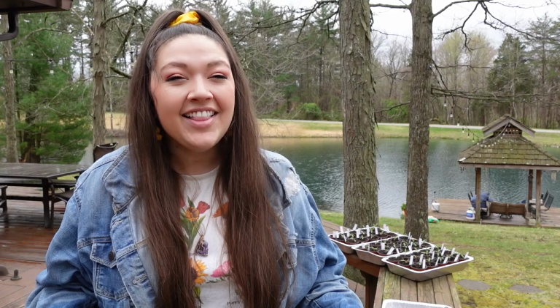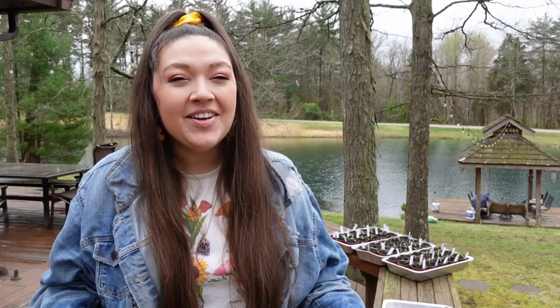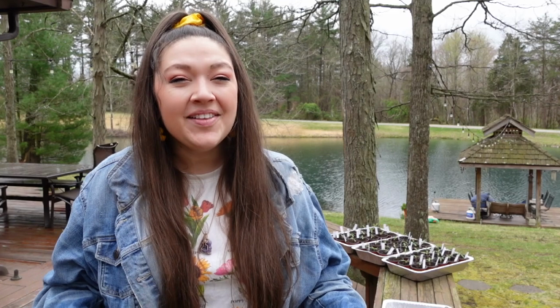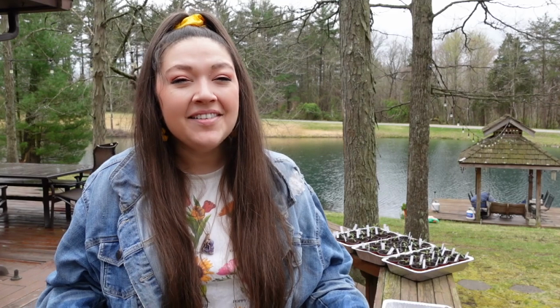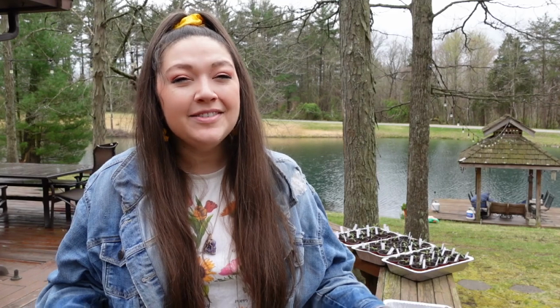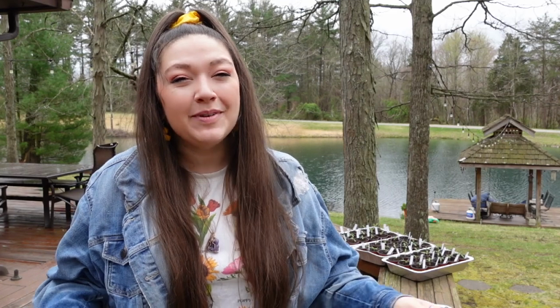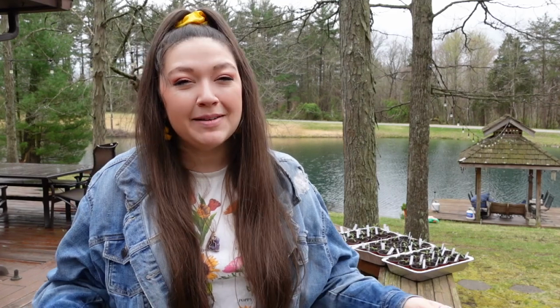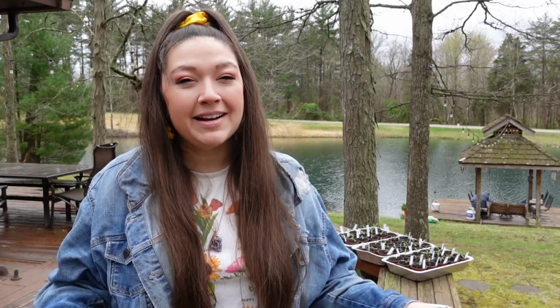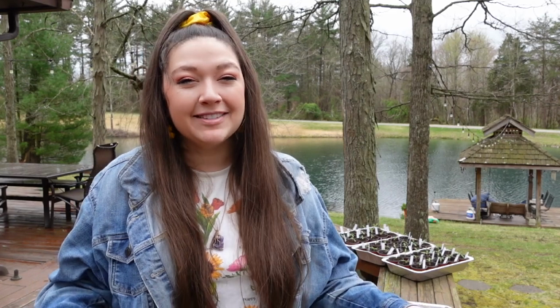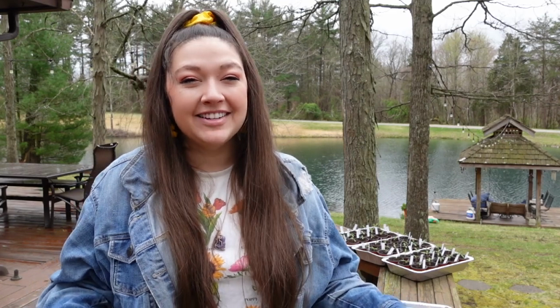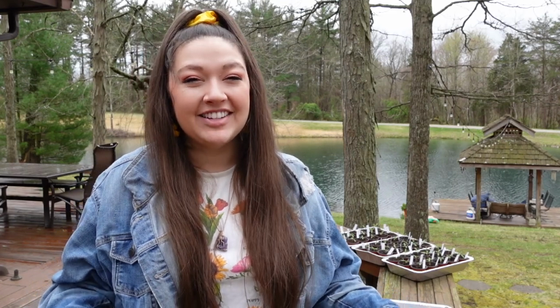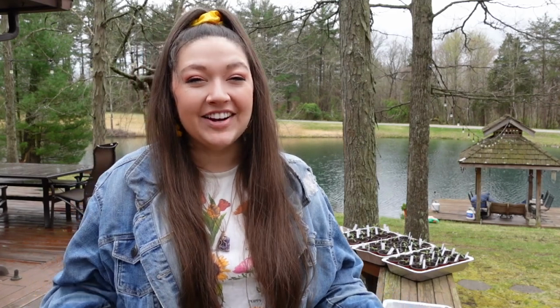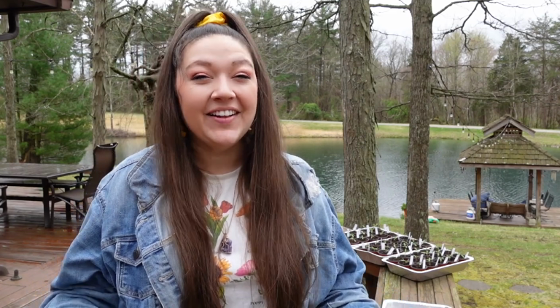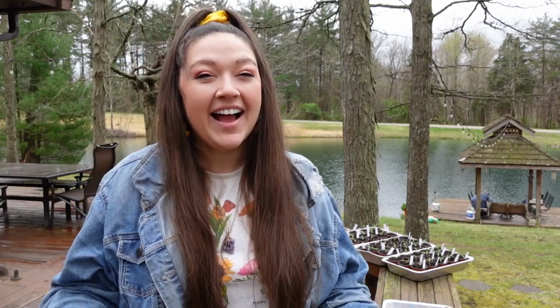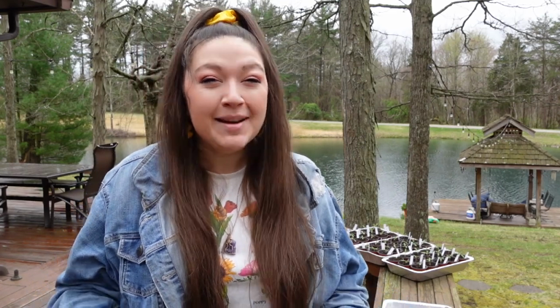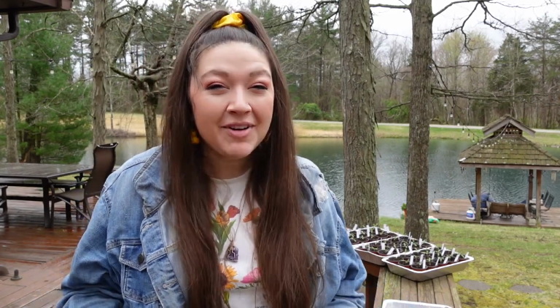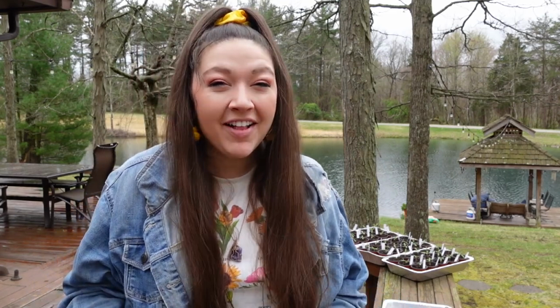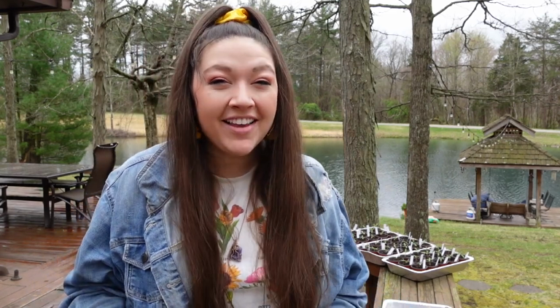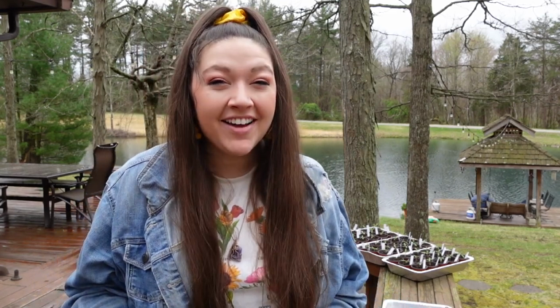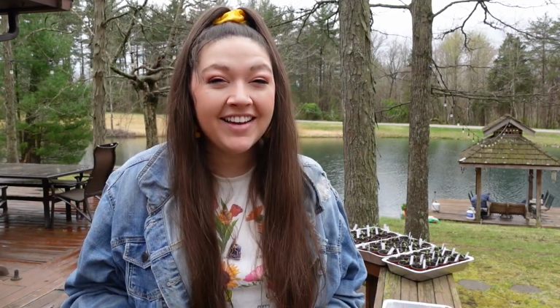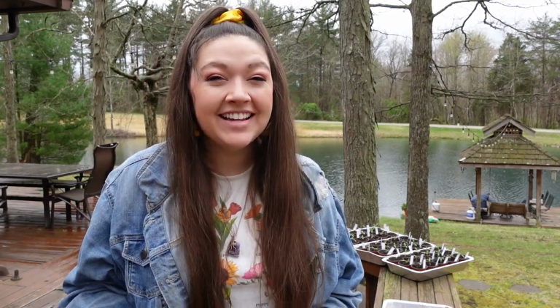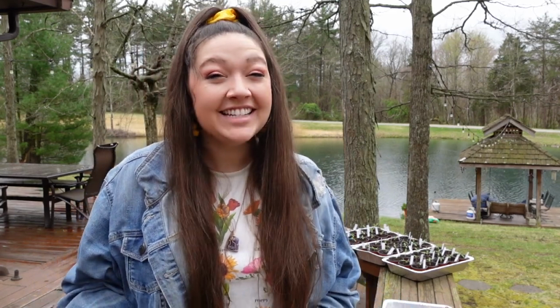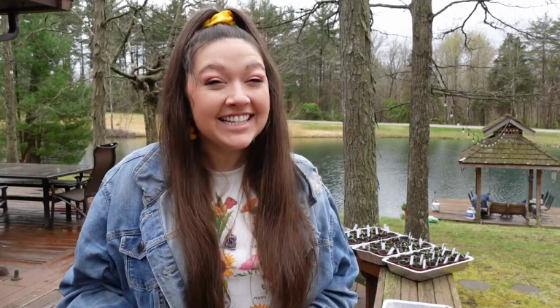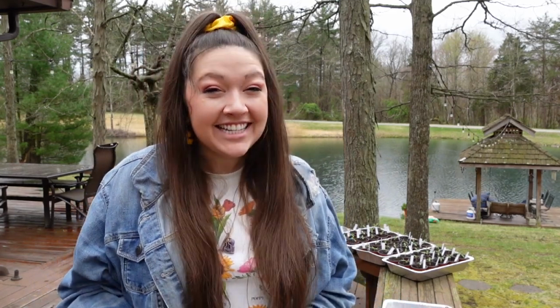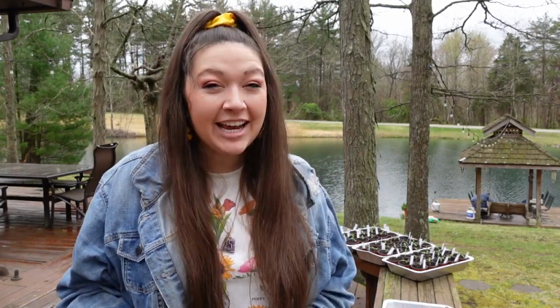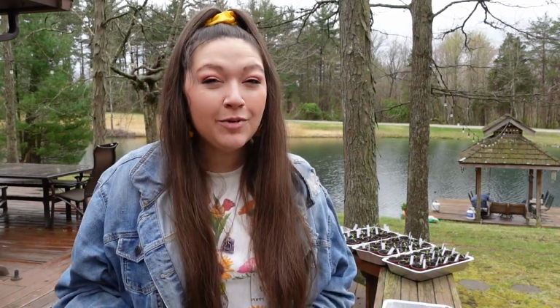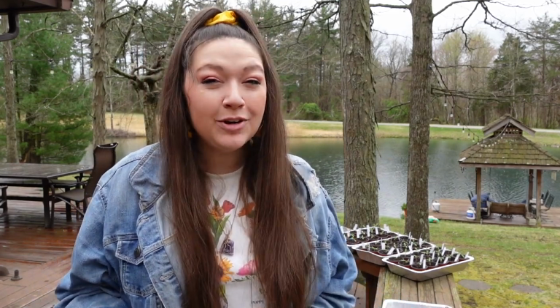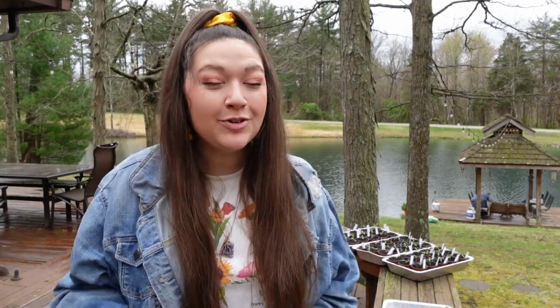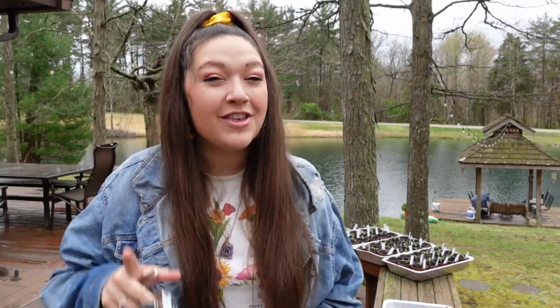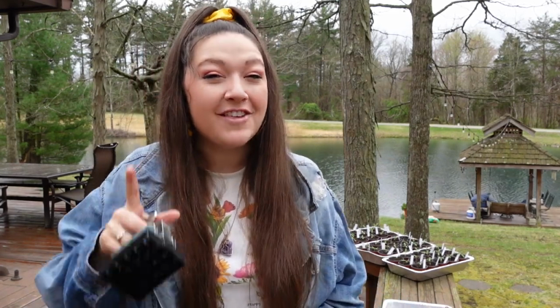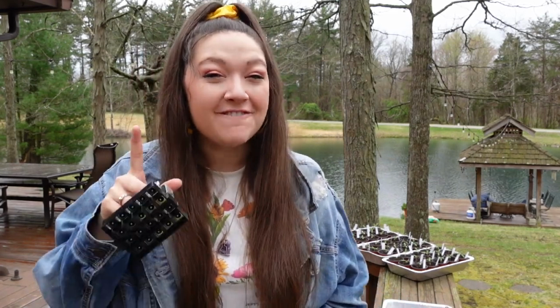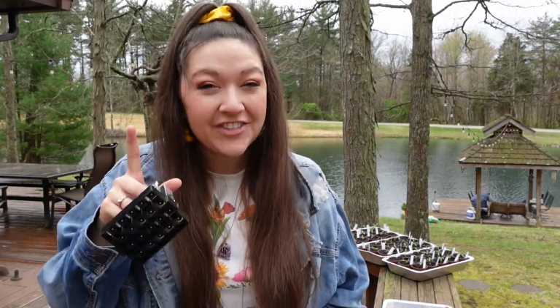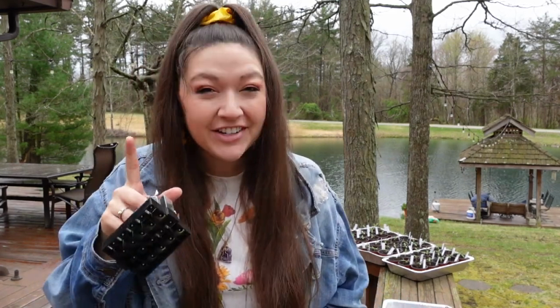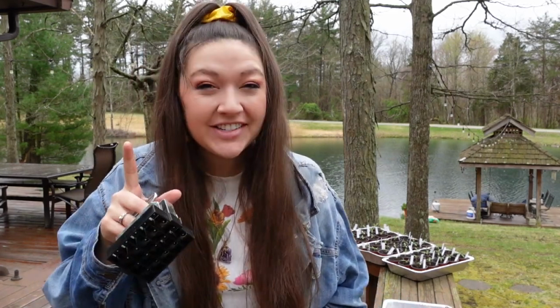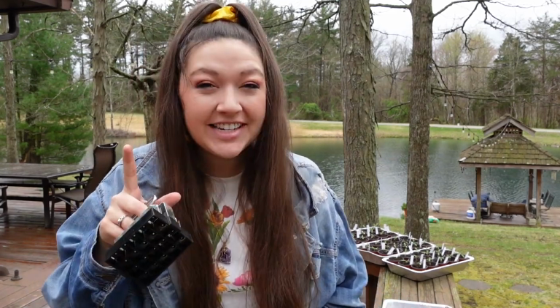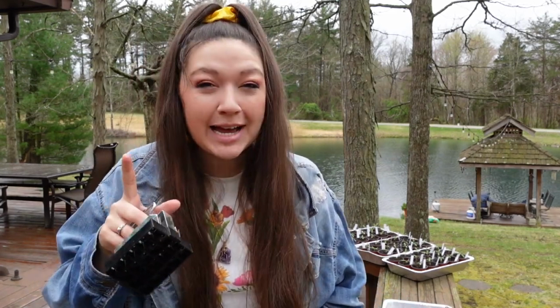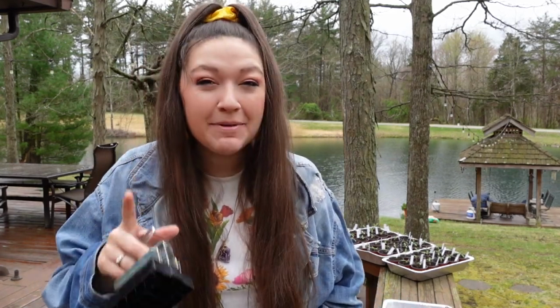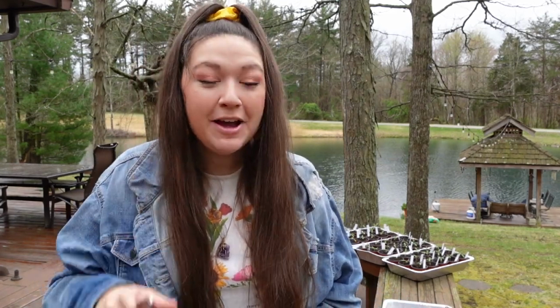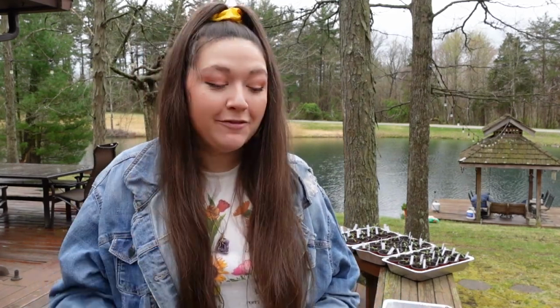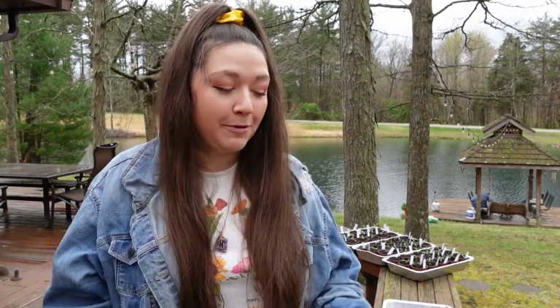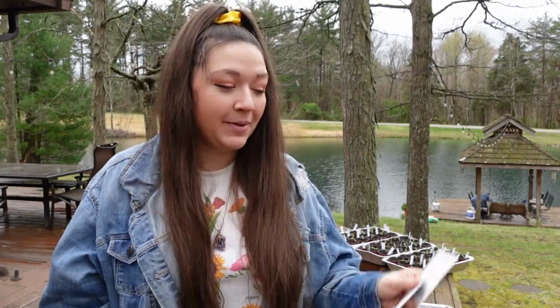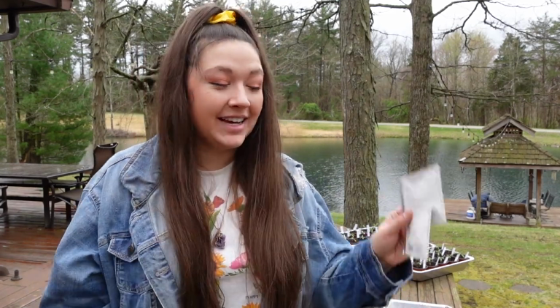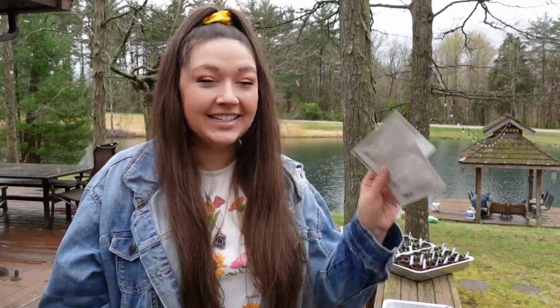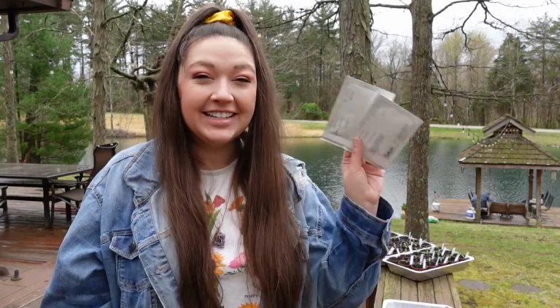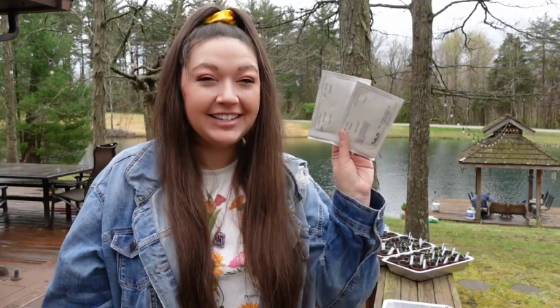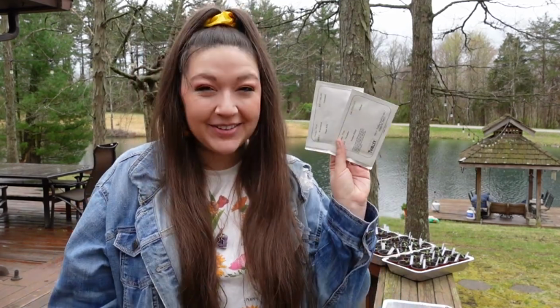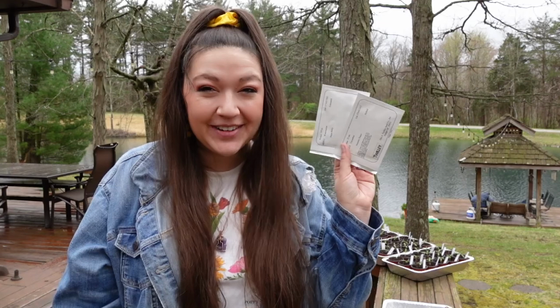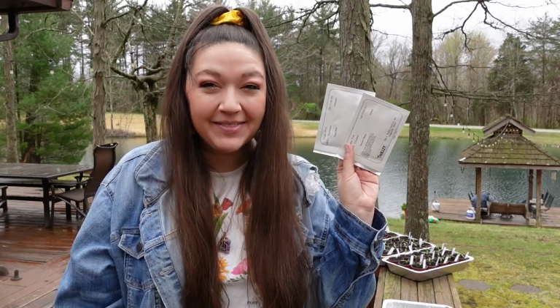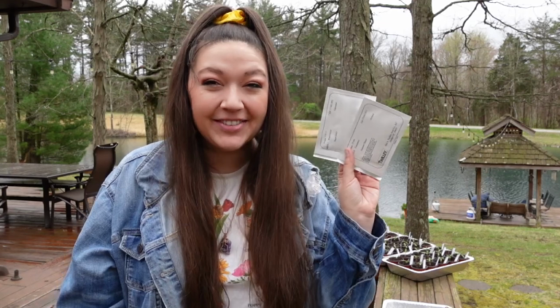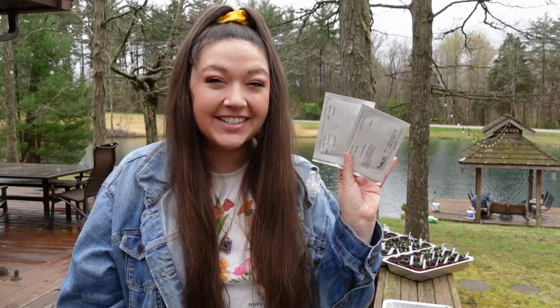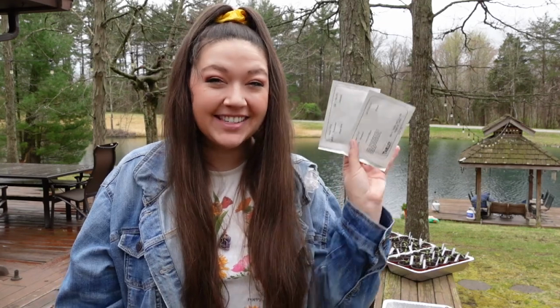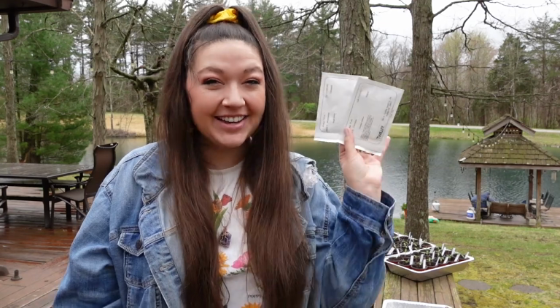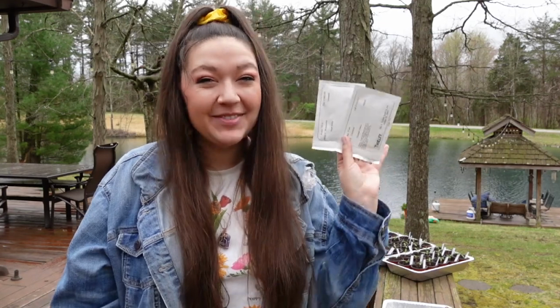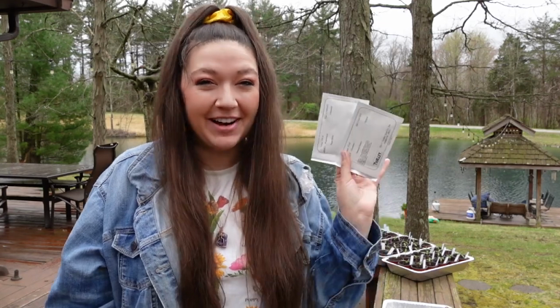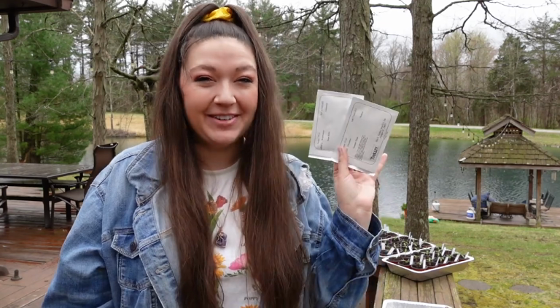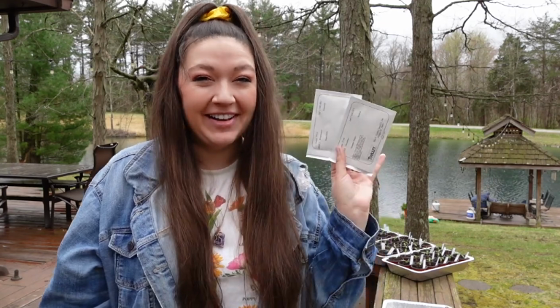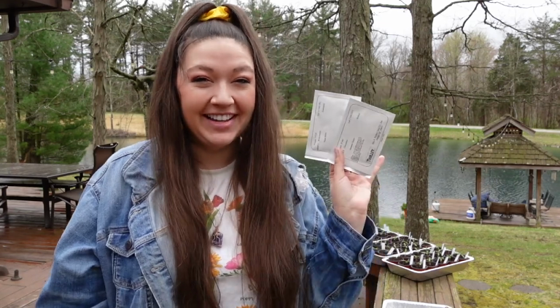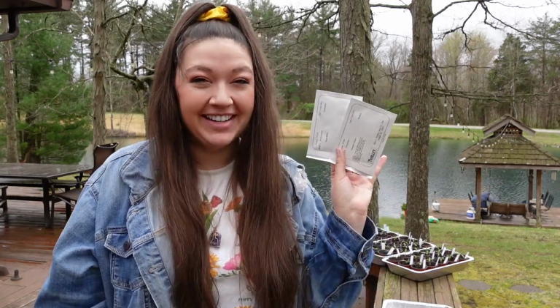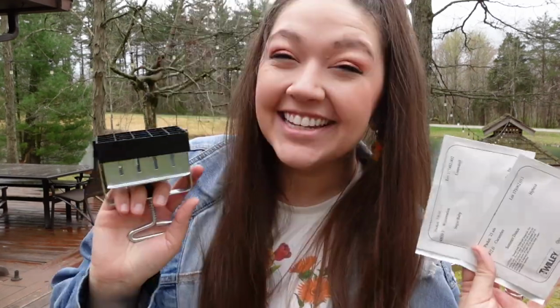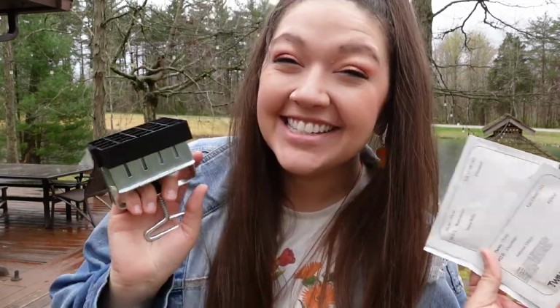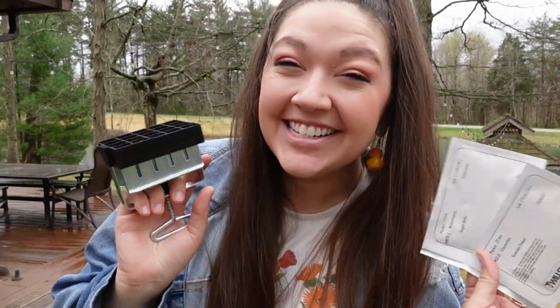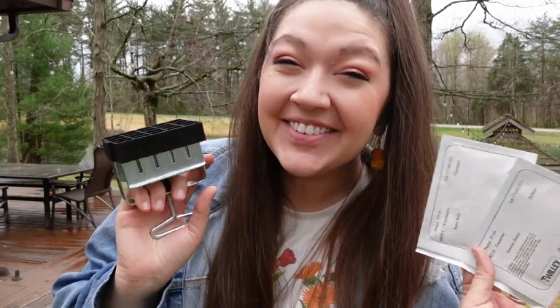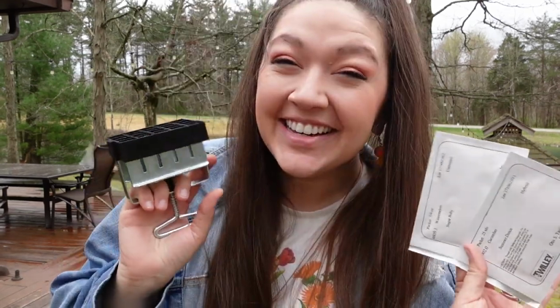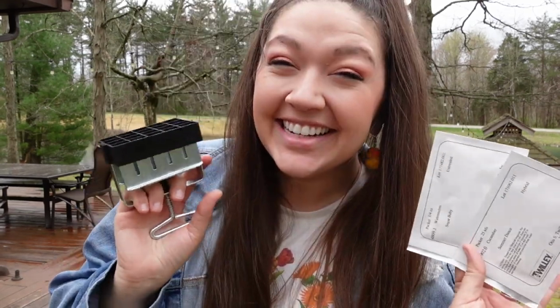Hello loves! Welcome back to my channel. I'm Halyana and today we're doing the first step for planting cucumbers and watermelon. Let's do it!